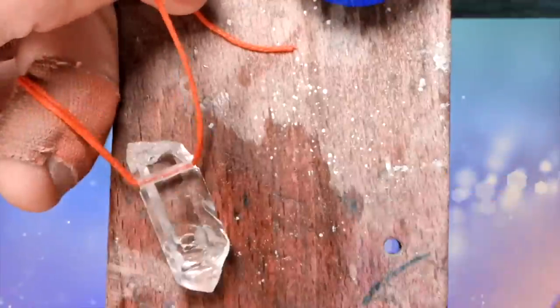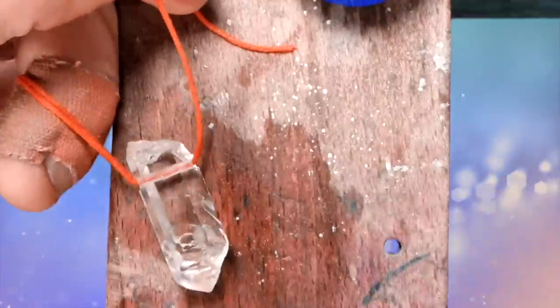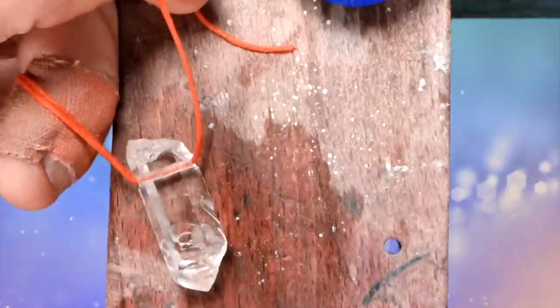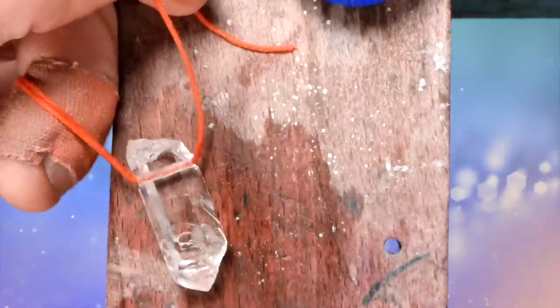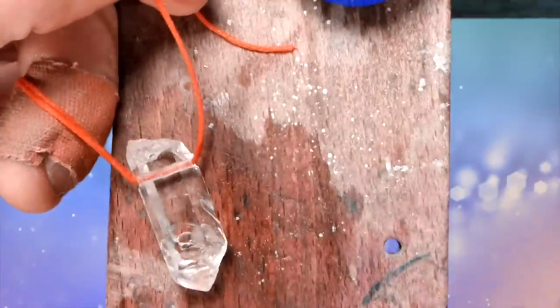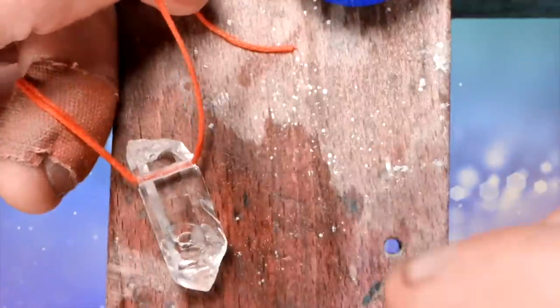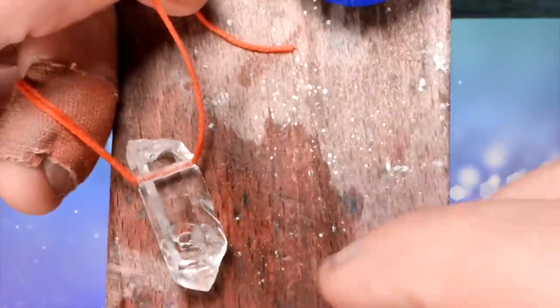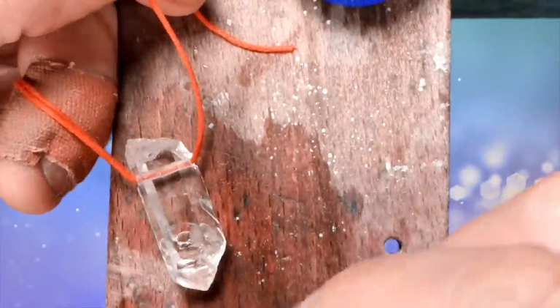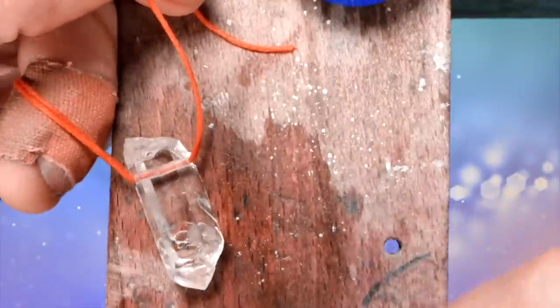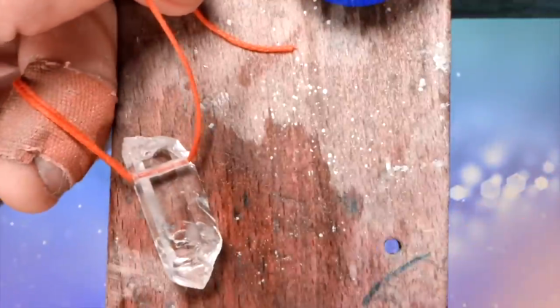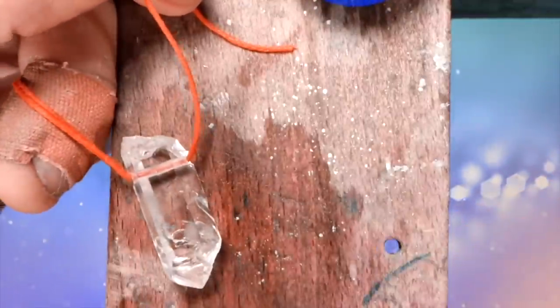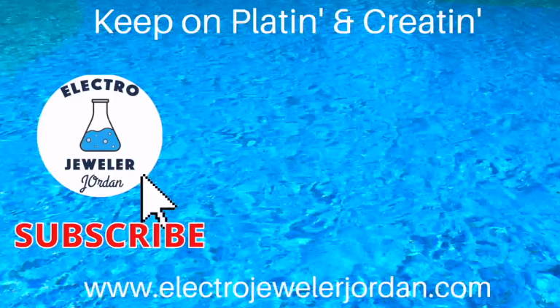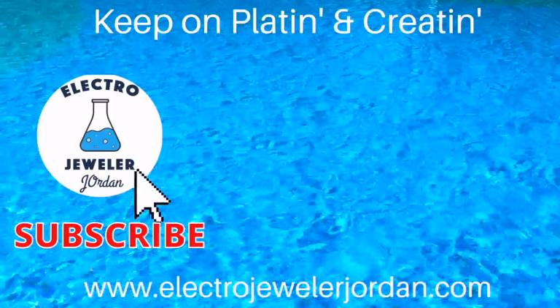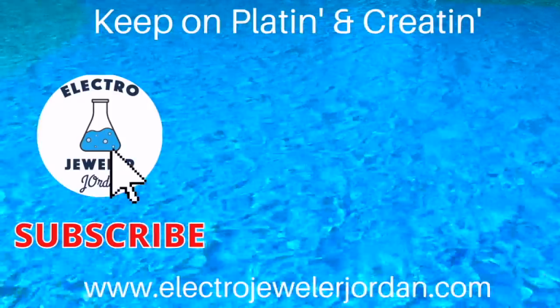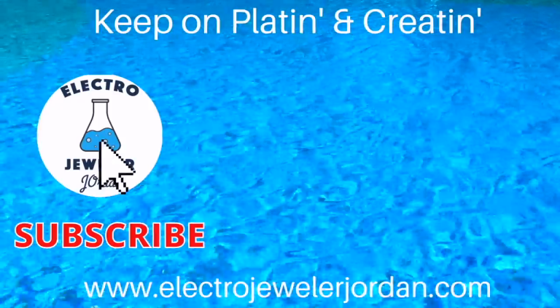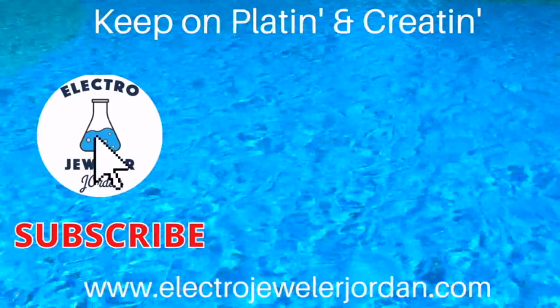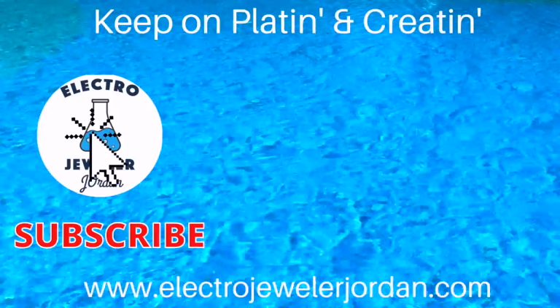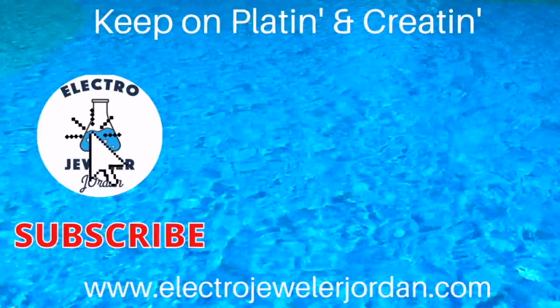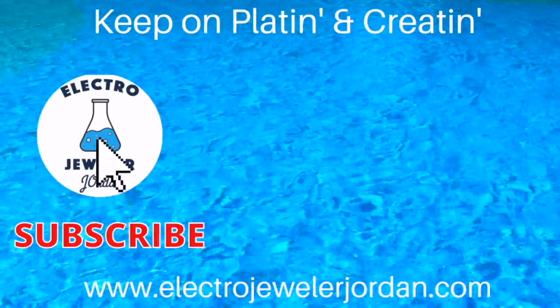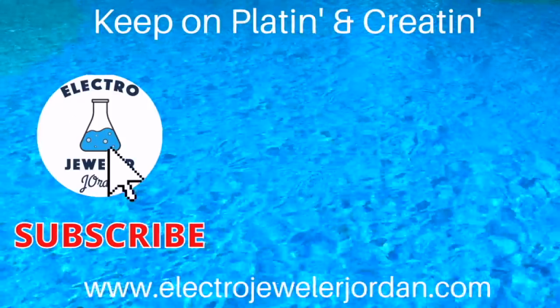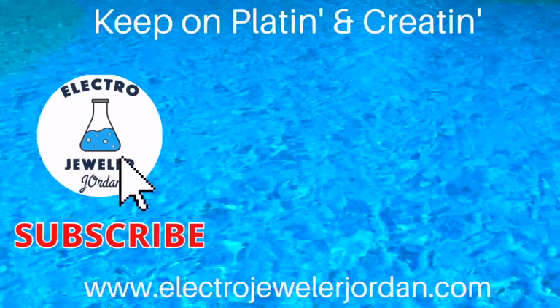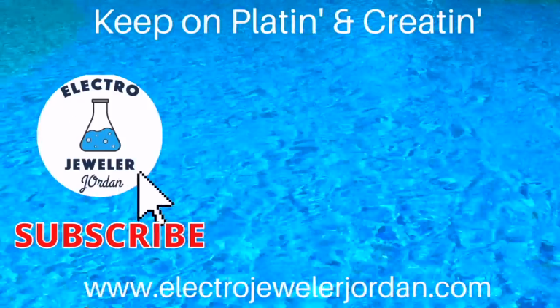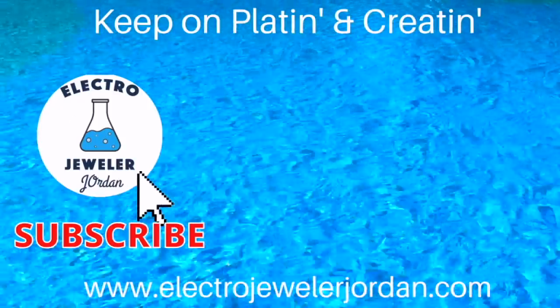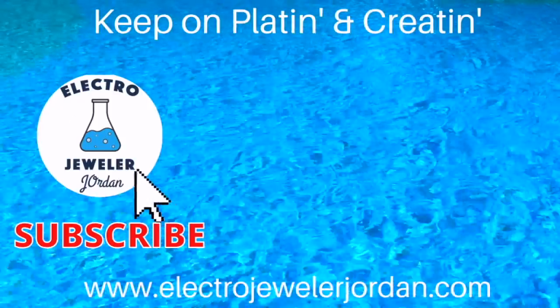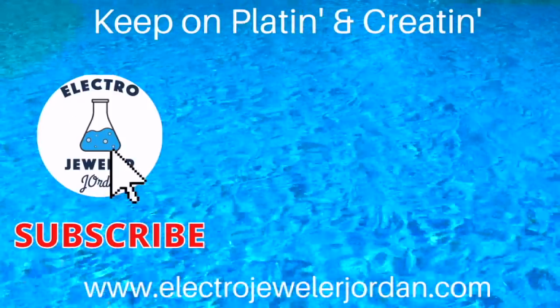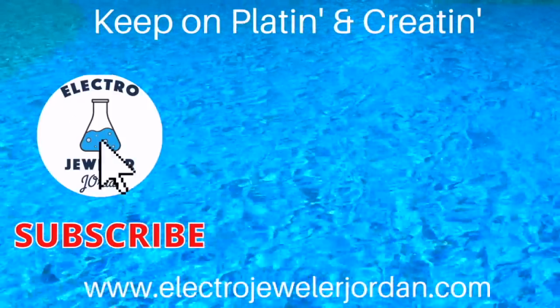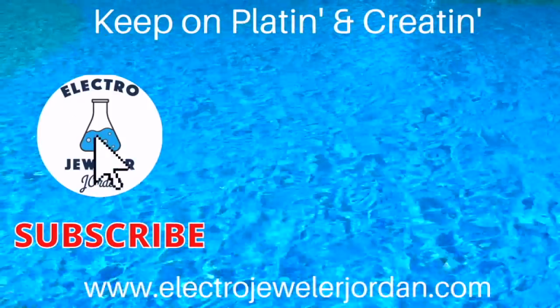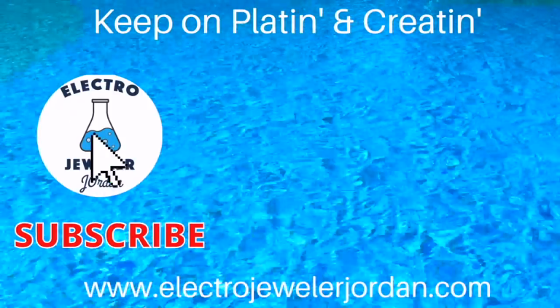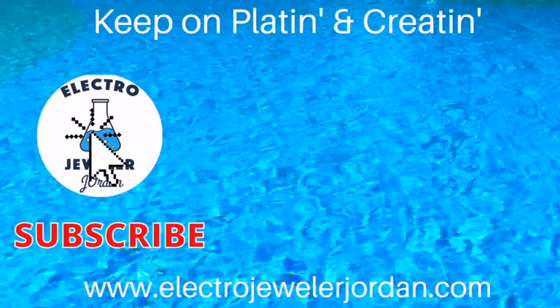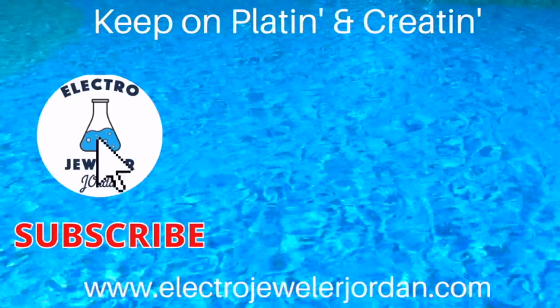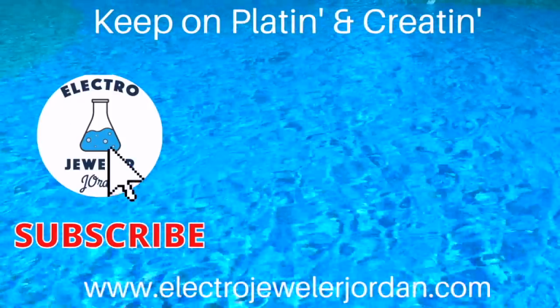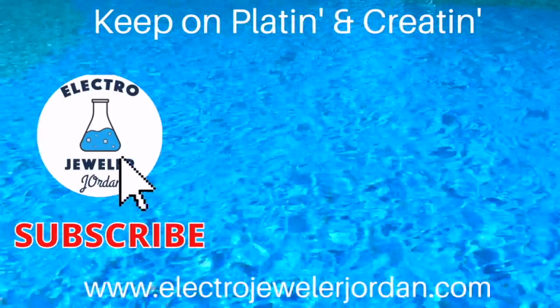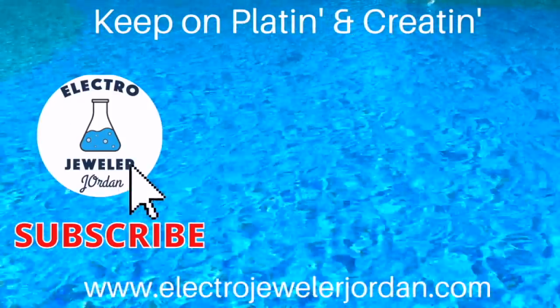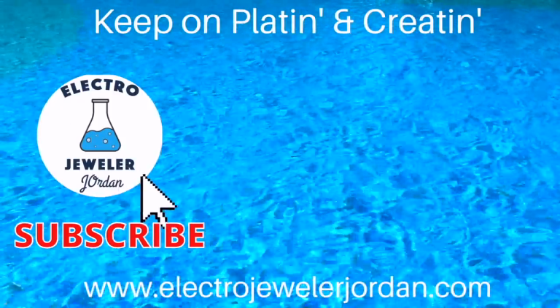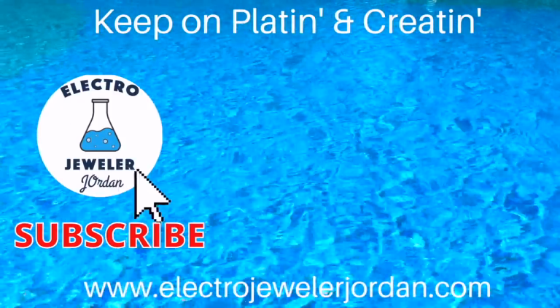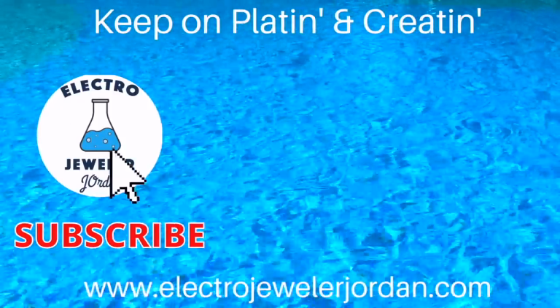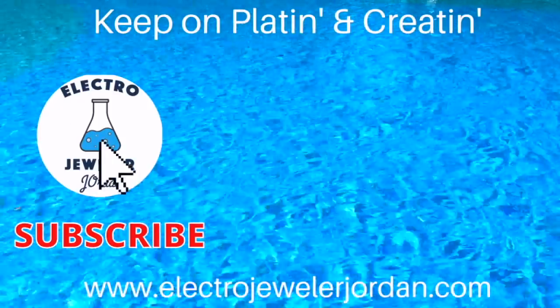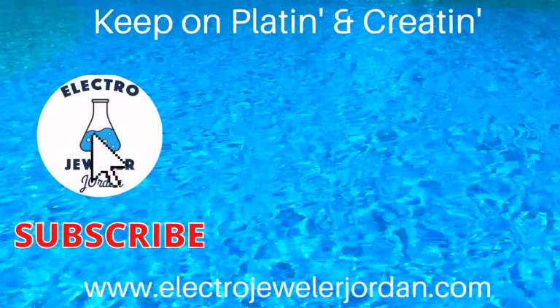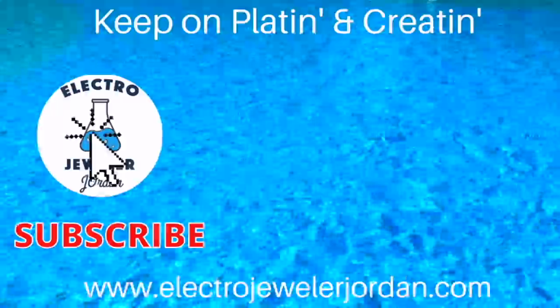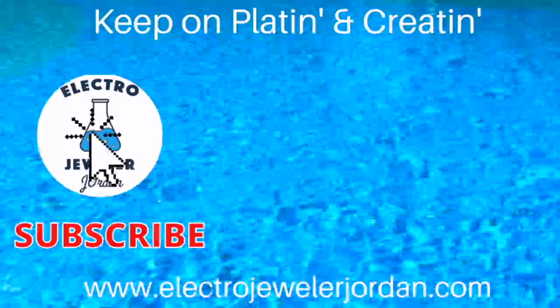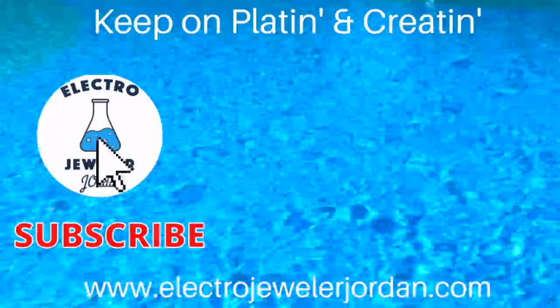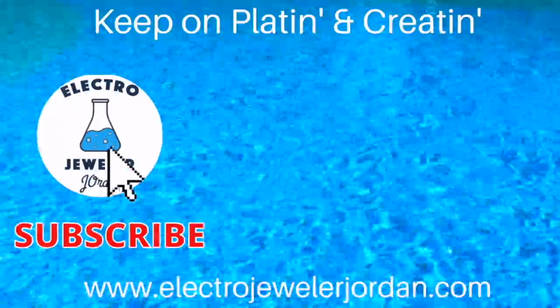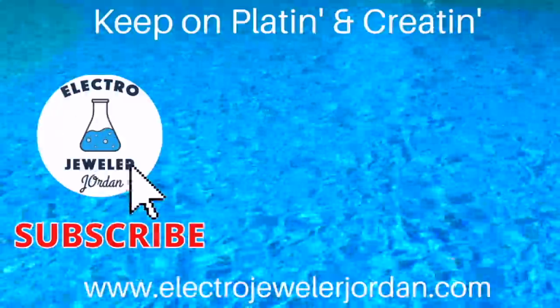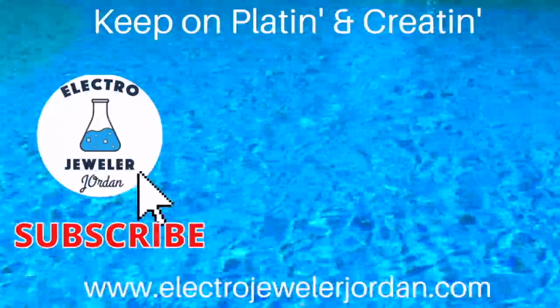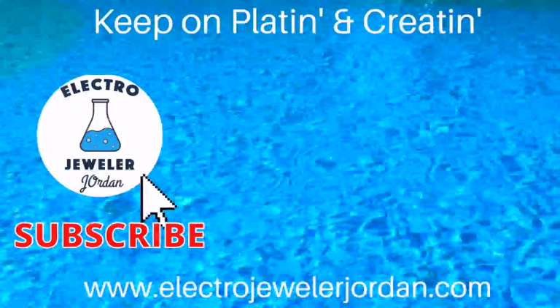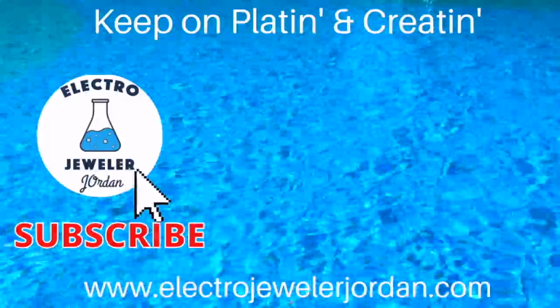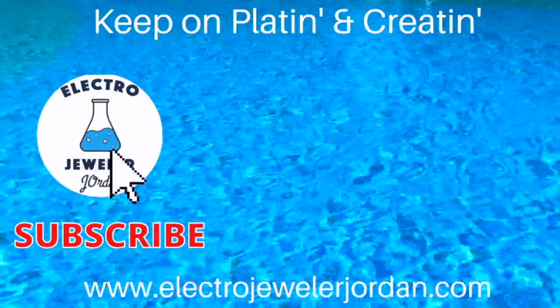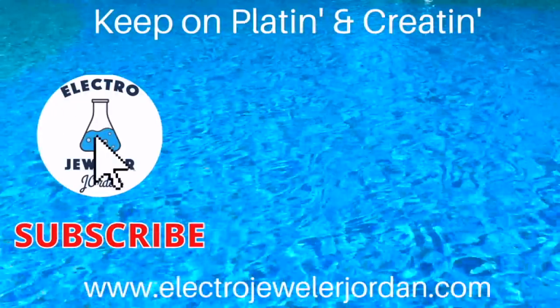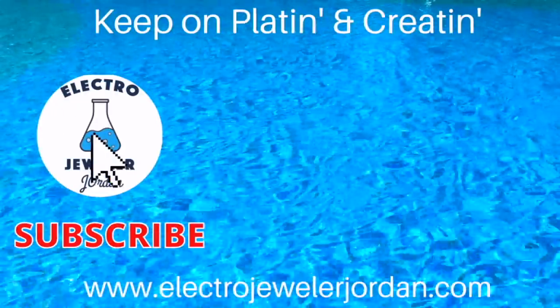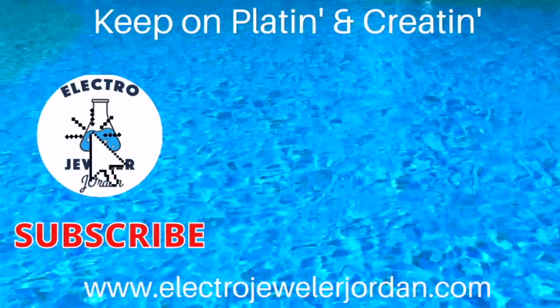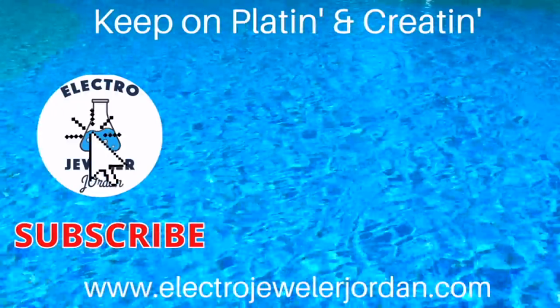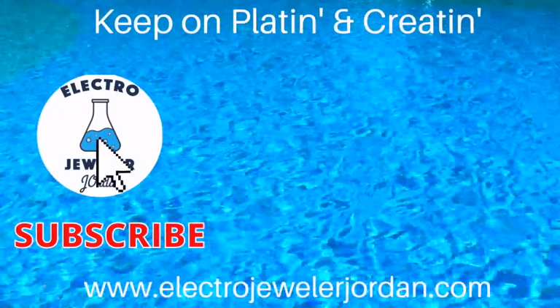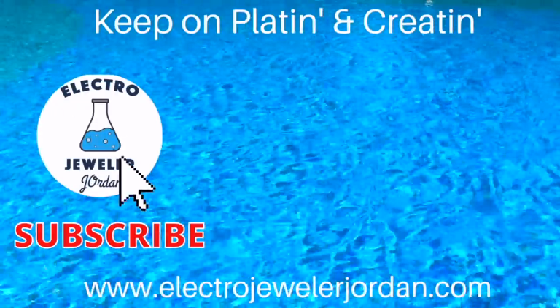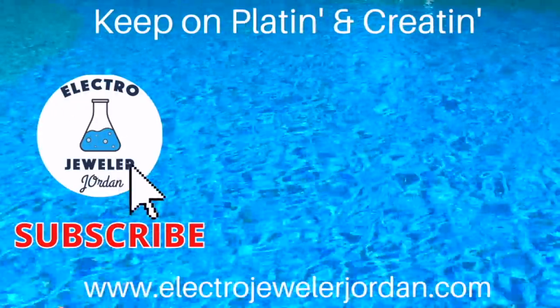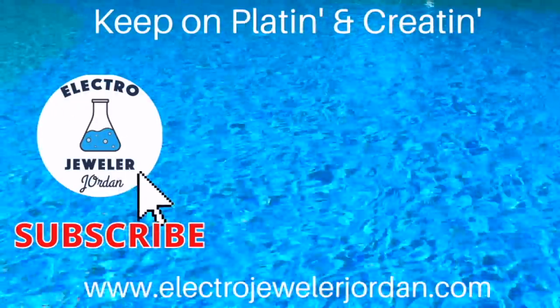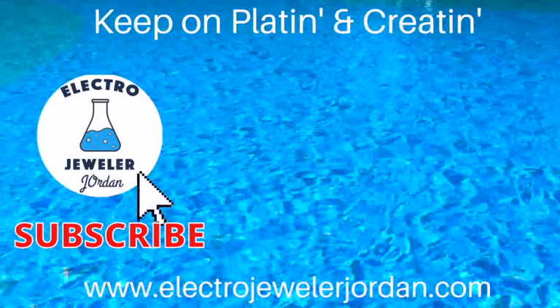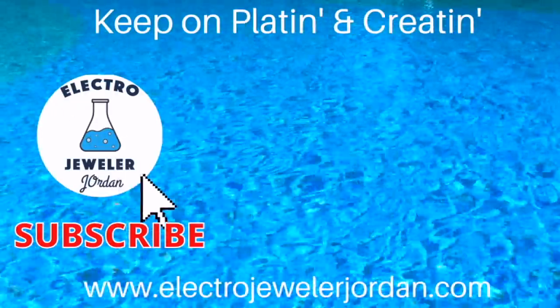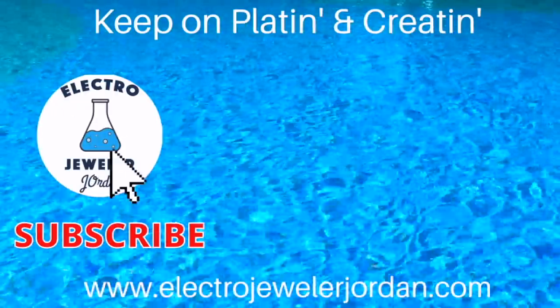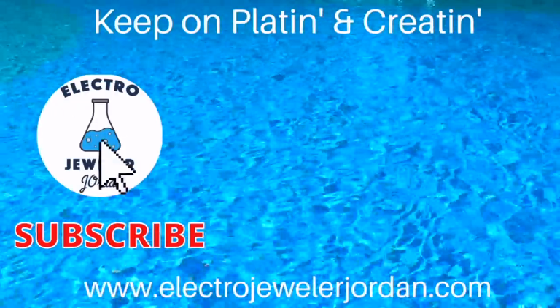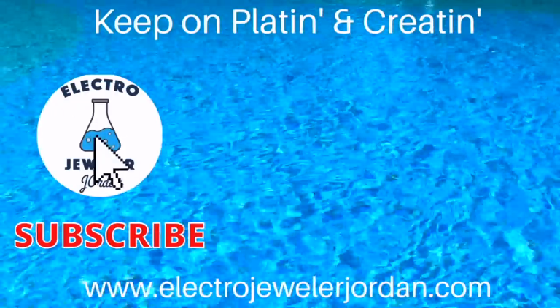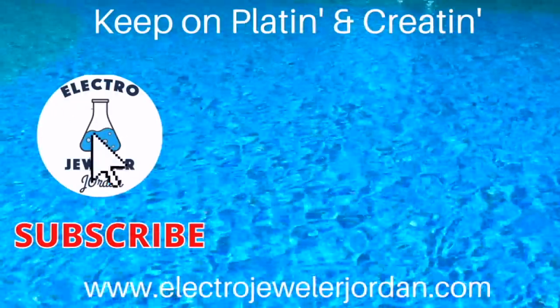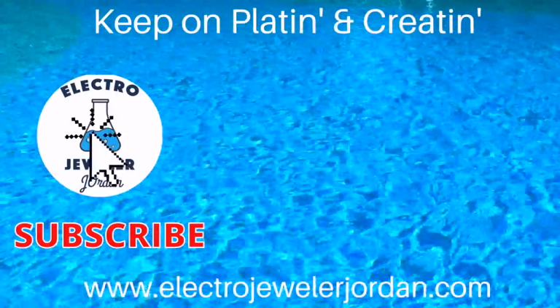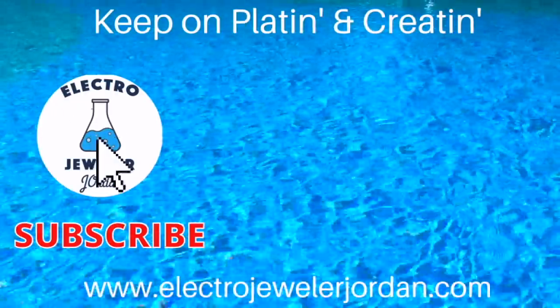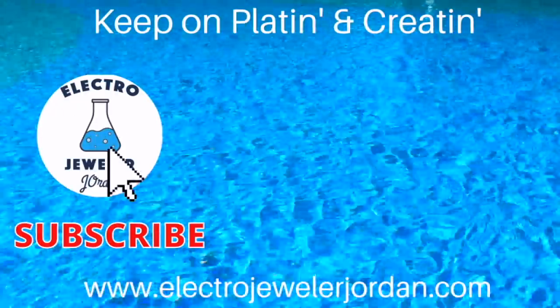I have other videos on gem drilling, lapidary, jewelry techniques, and electroform. Please like and subscribe. See you in the next video and keep on latent and creating.